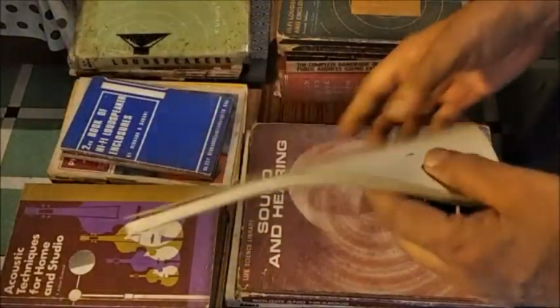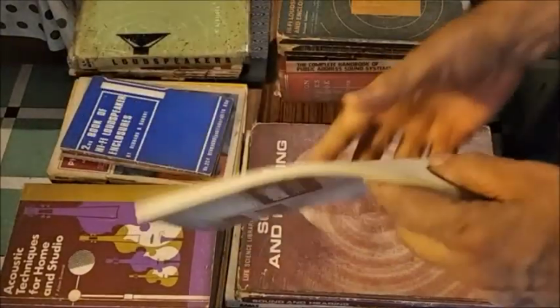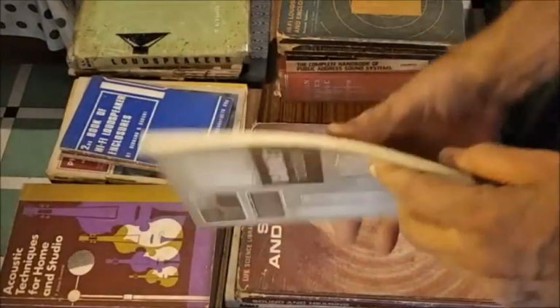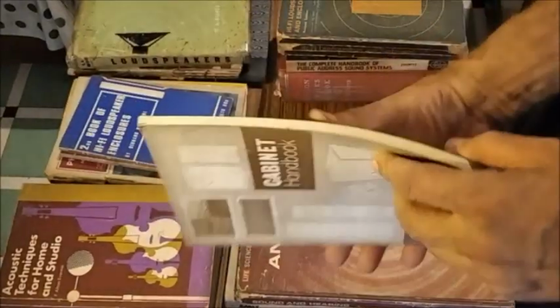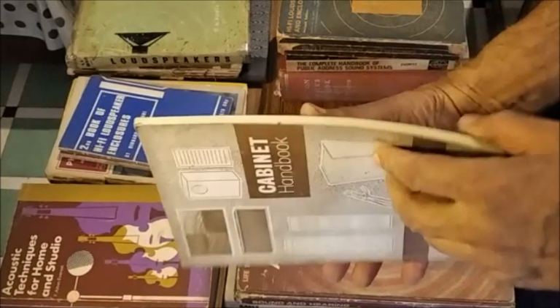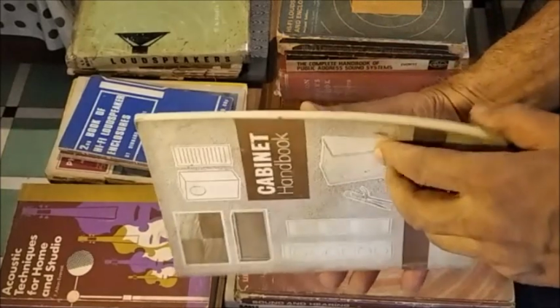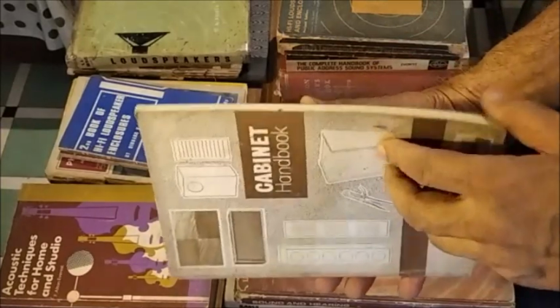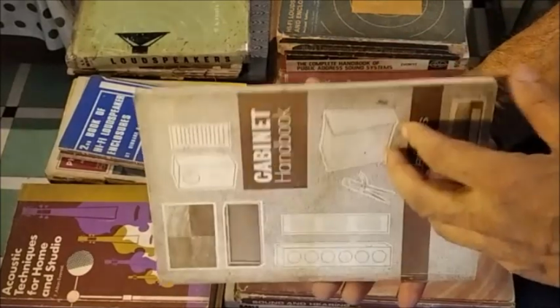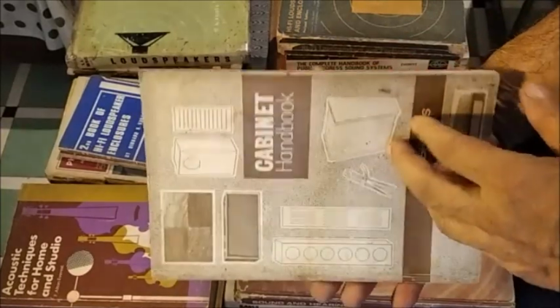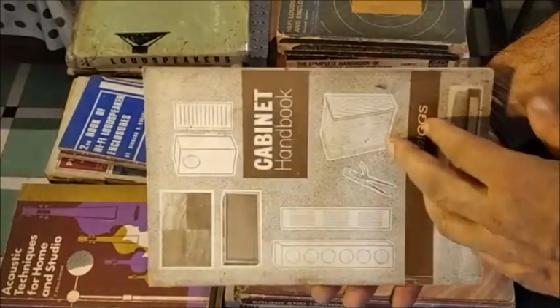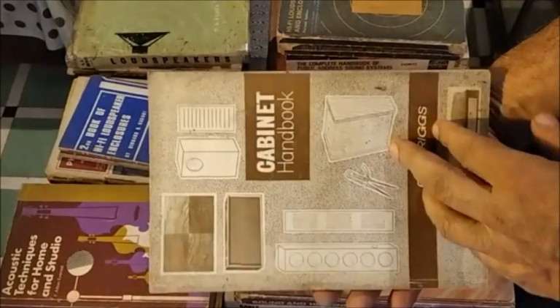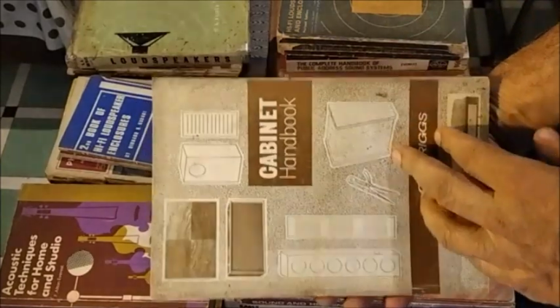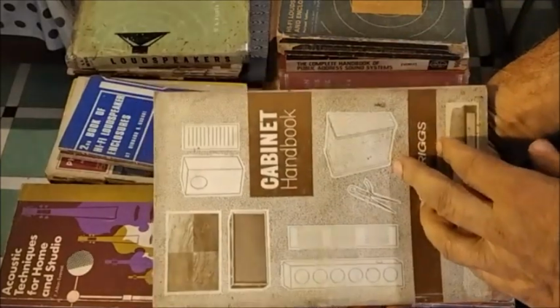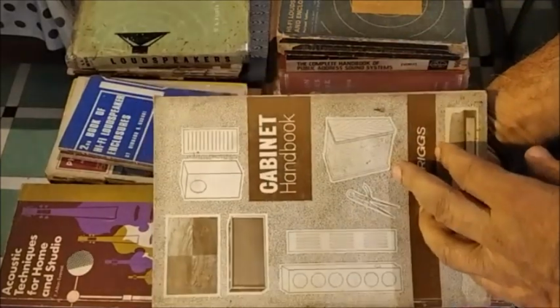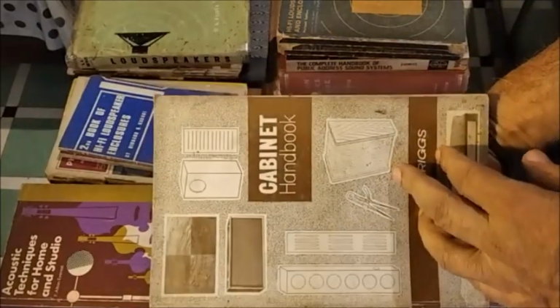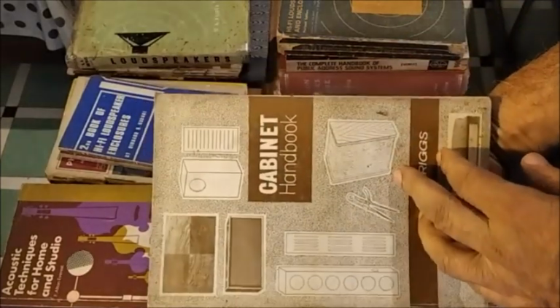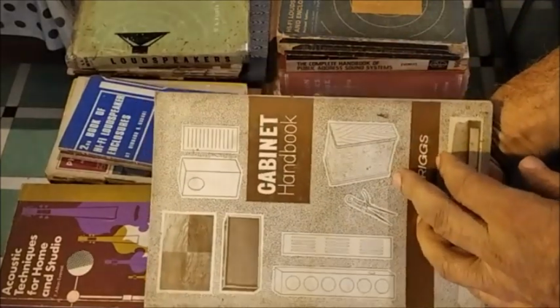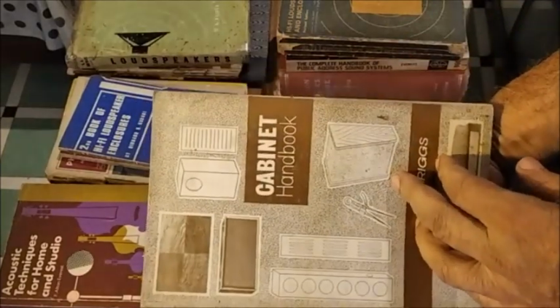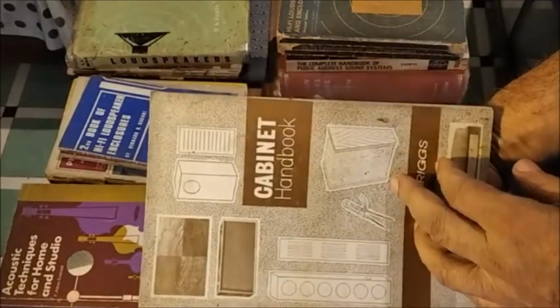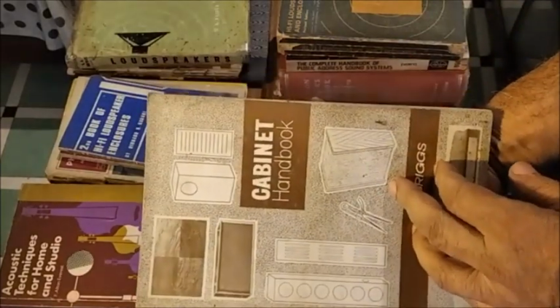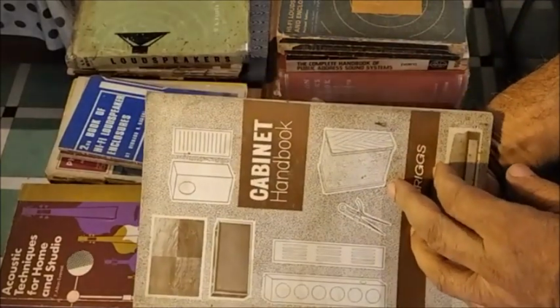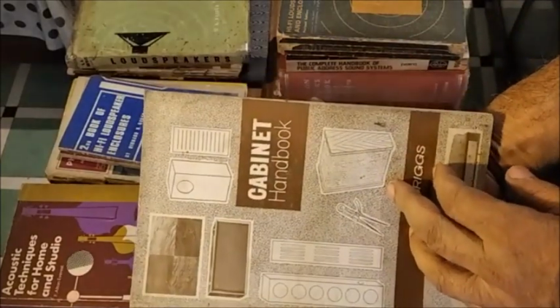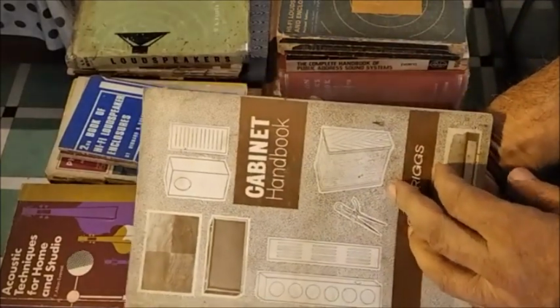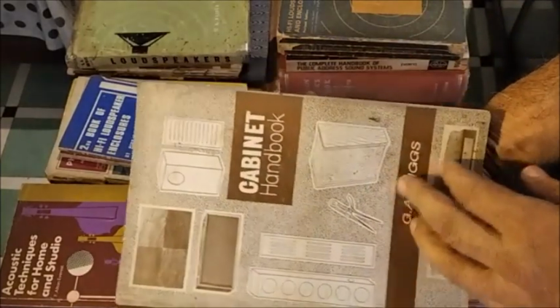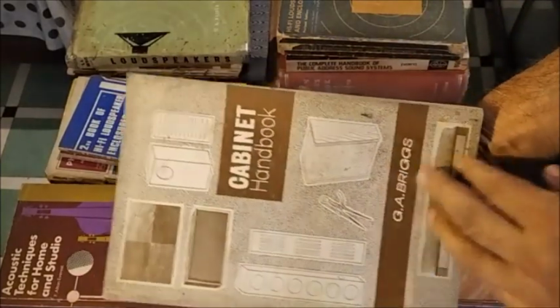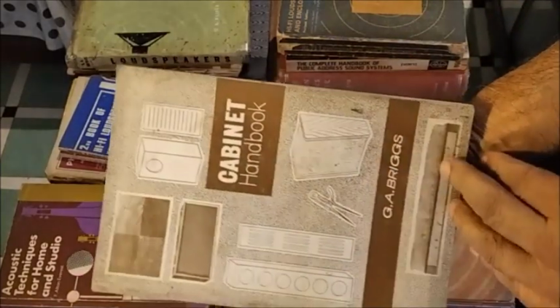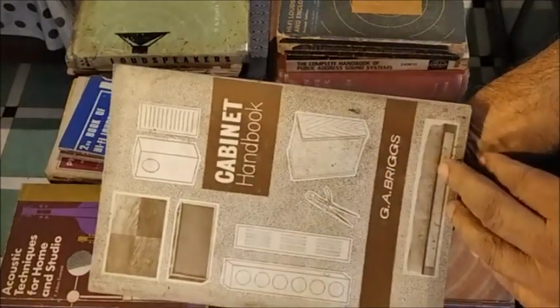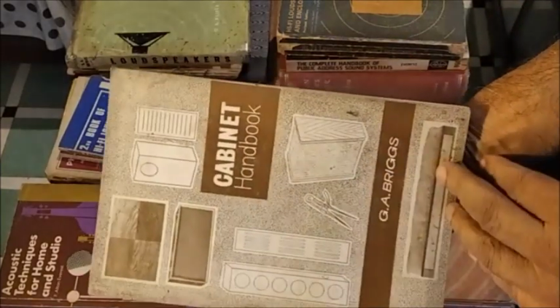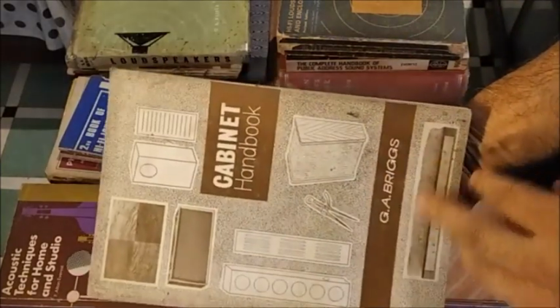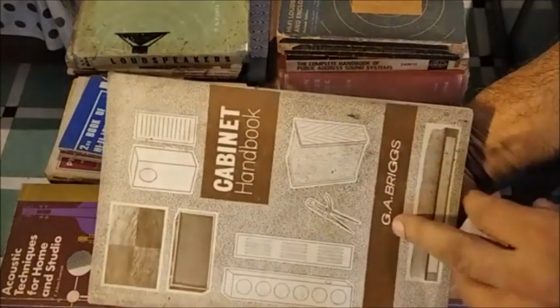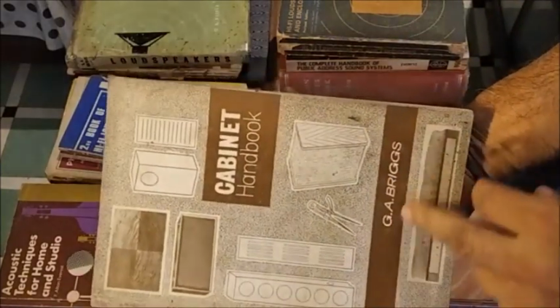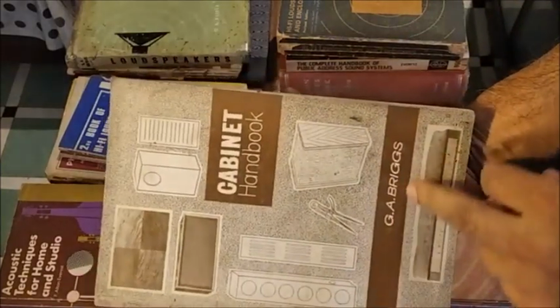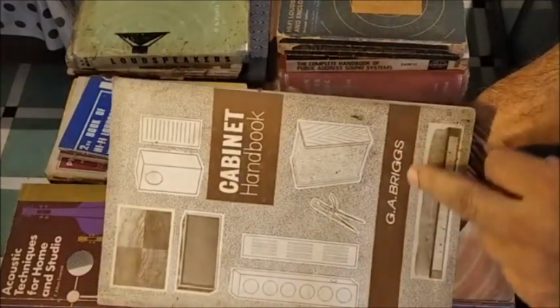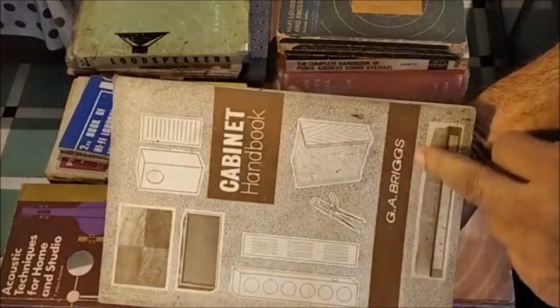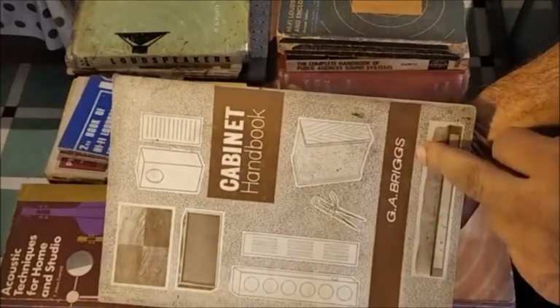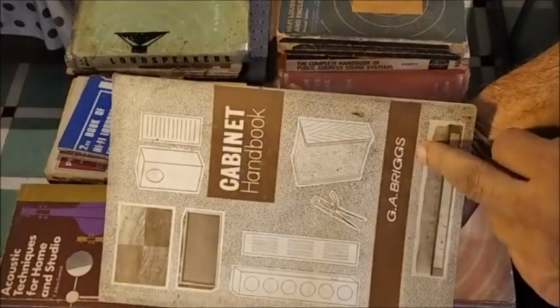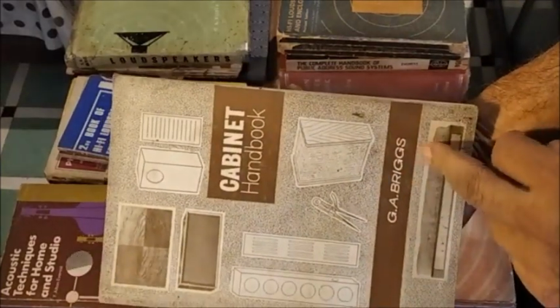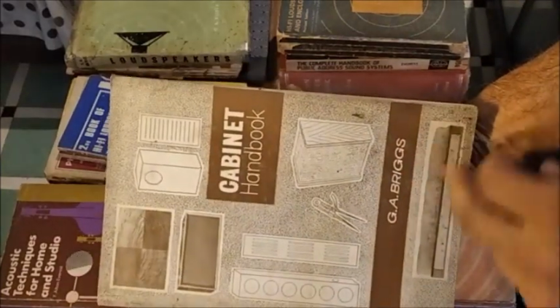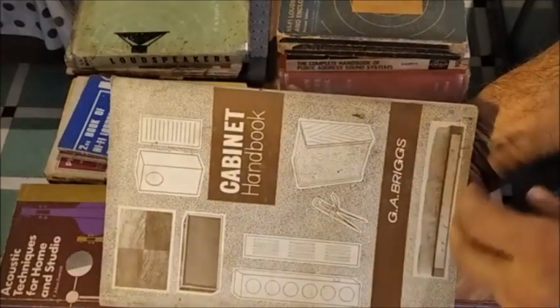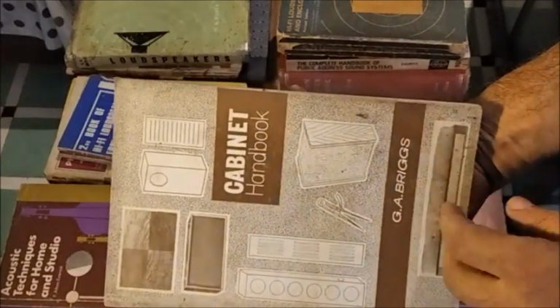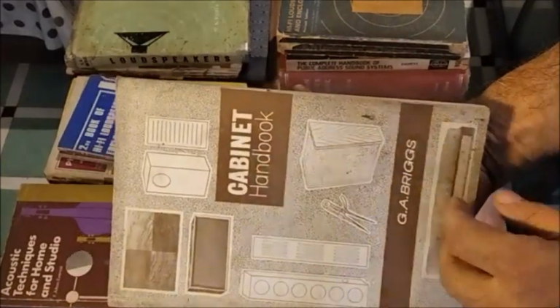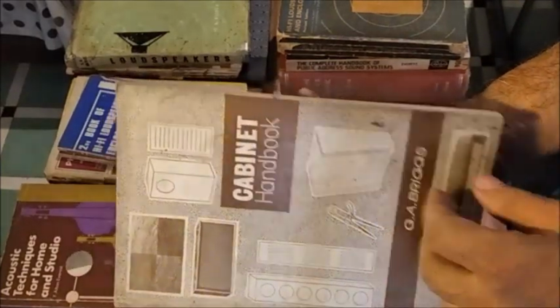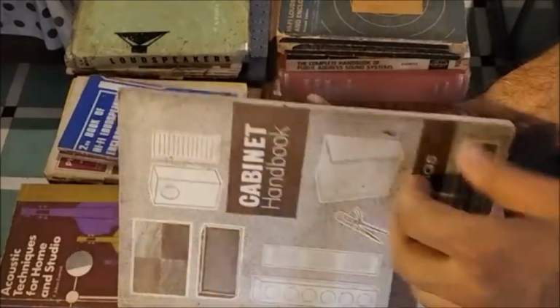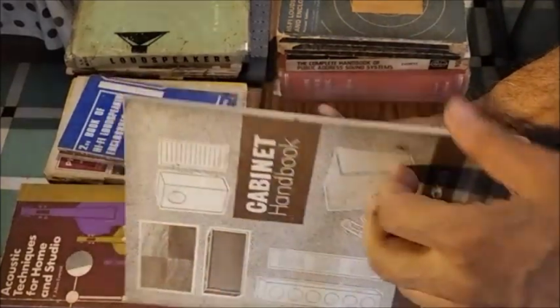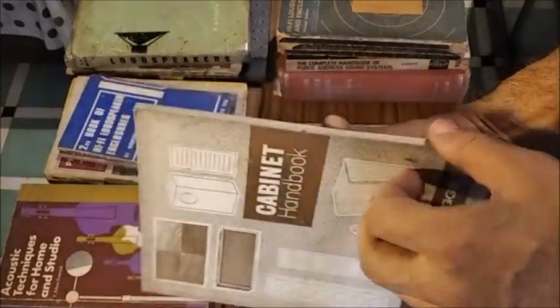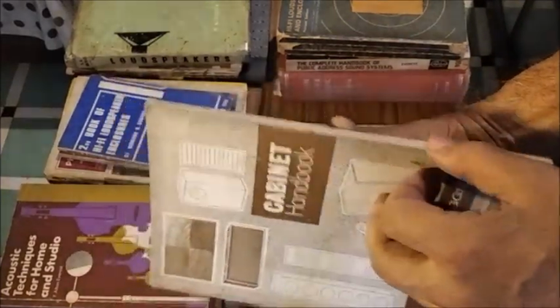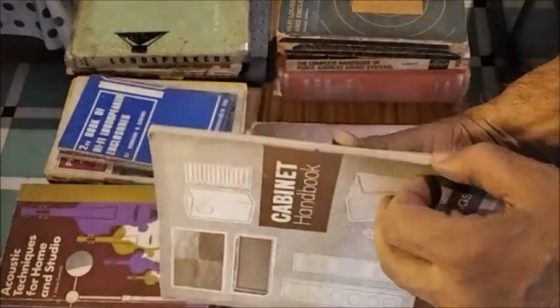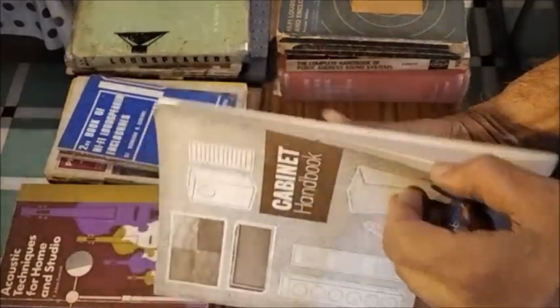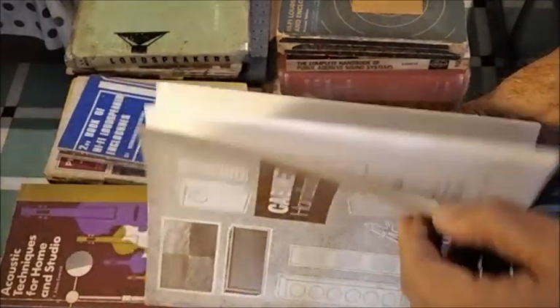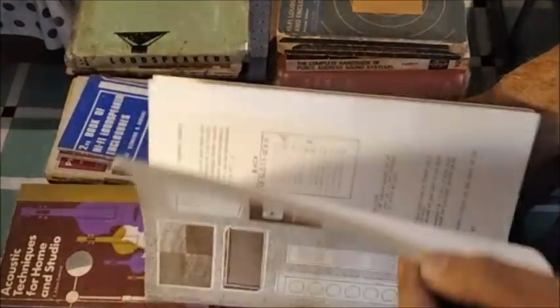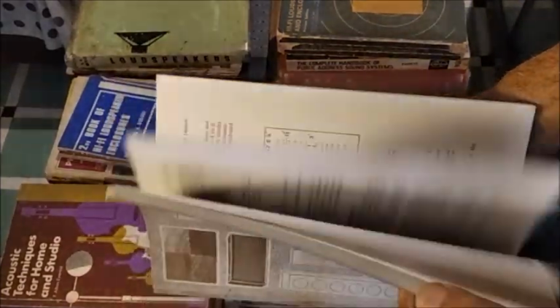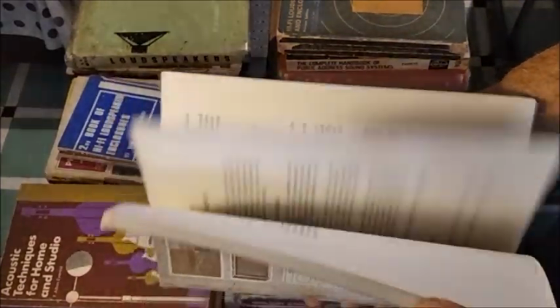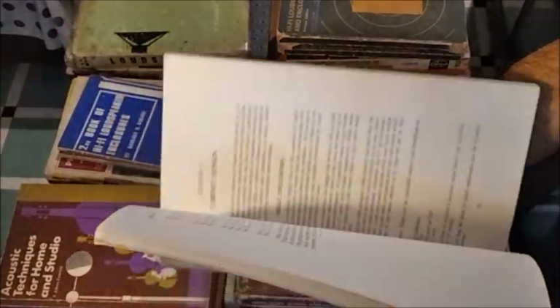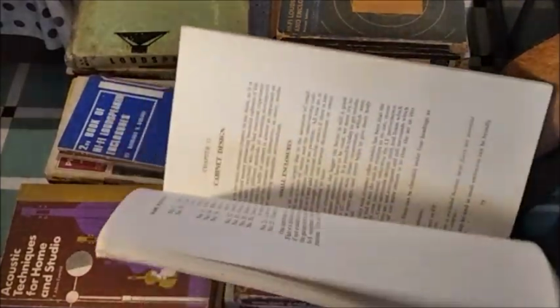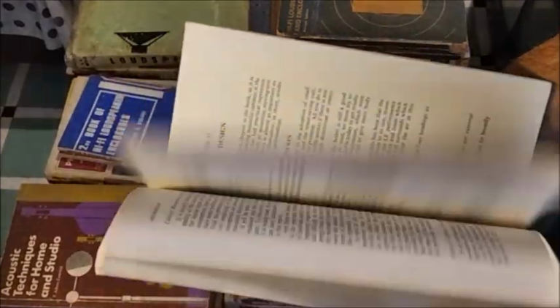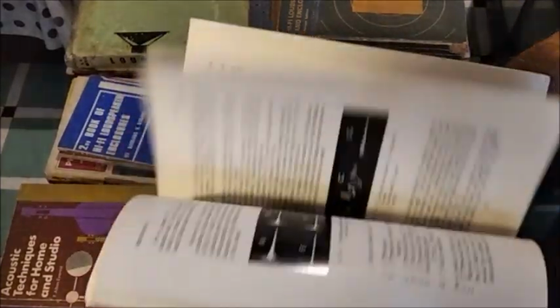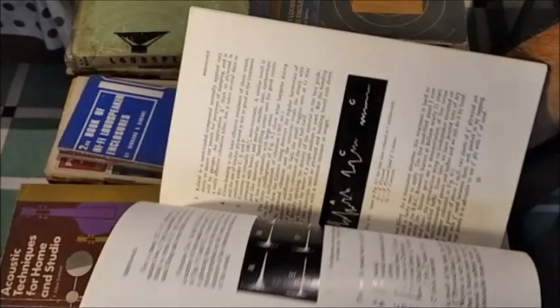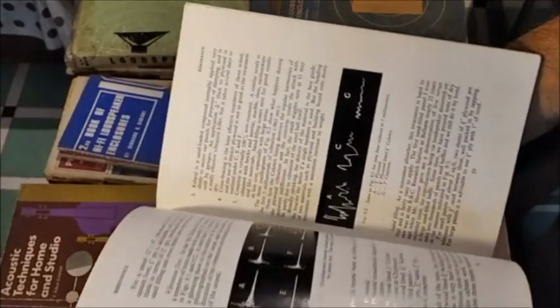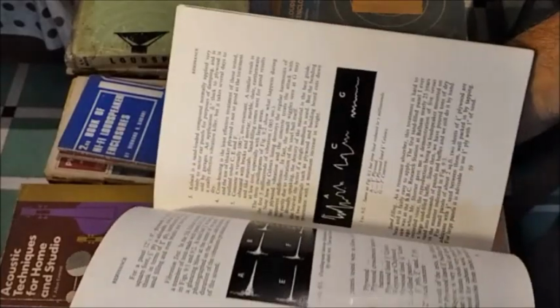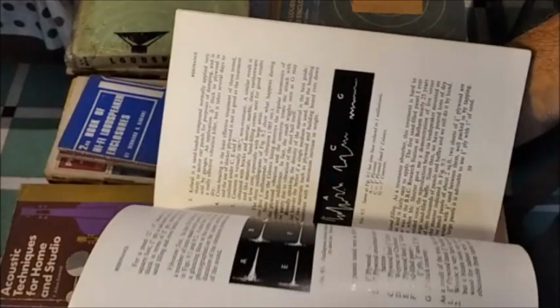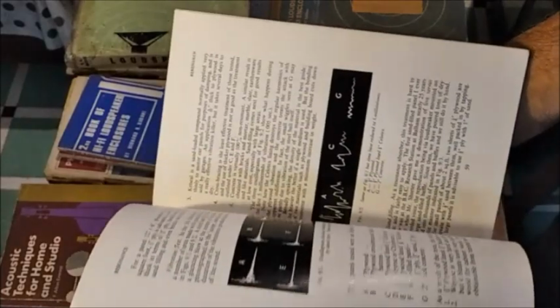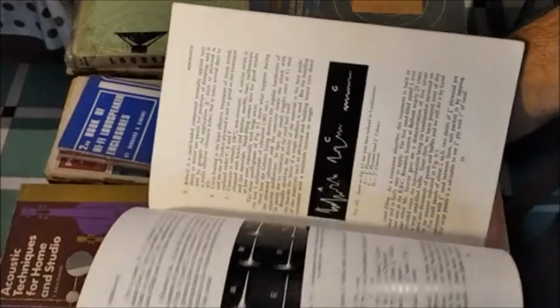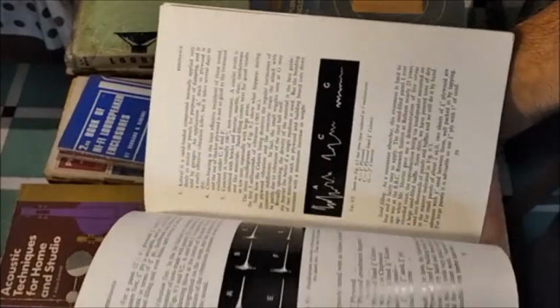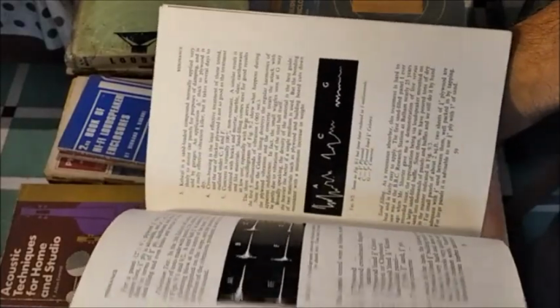This is a cabinet handbook written by Mr. G.A. Briggs, founder of Wharfedale Speakers.